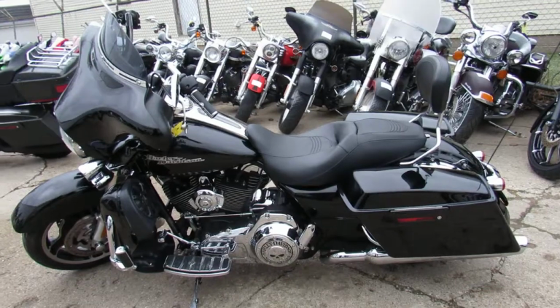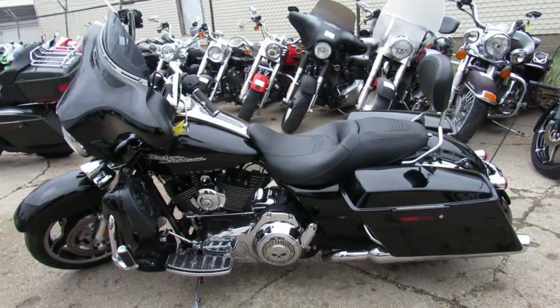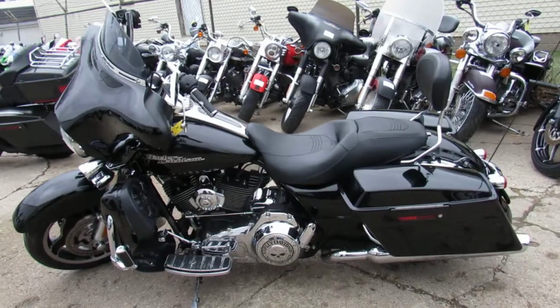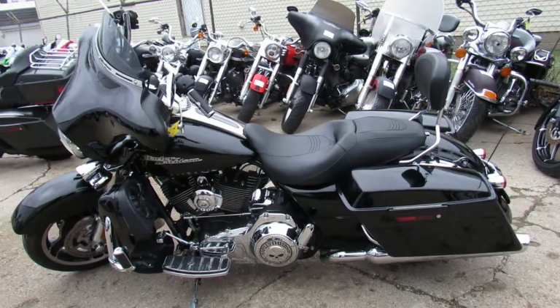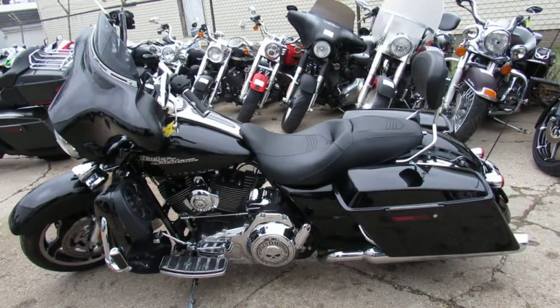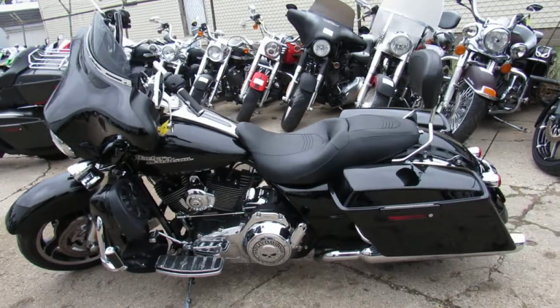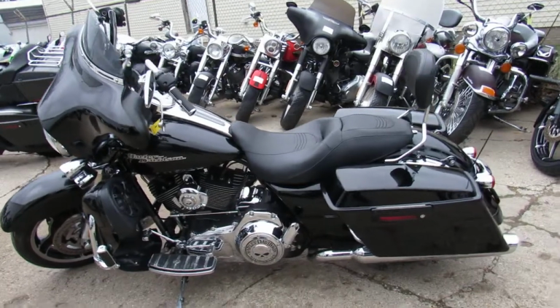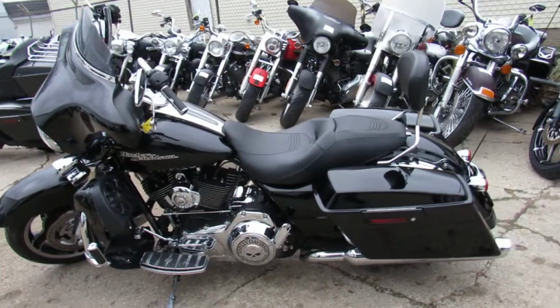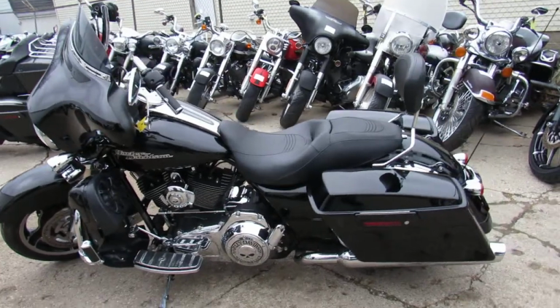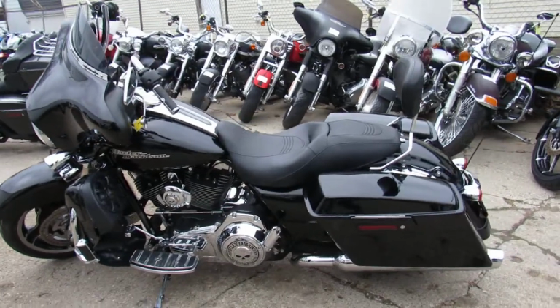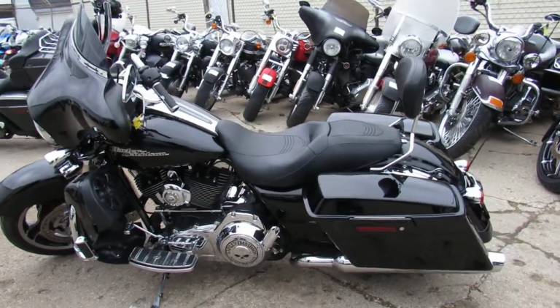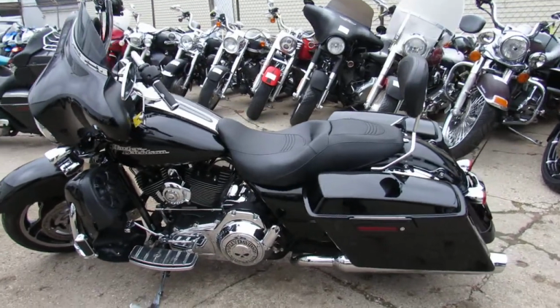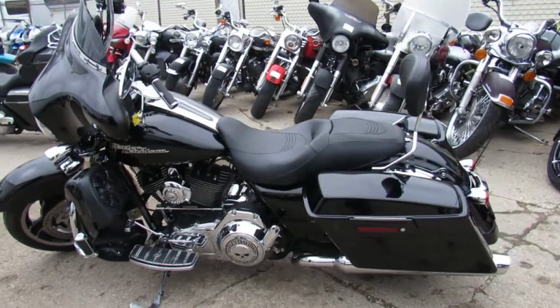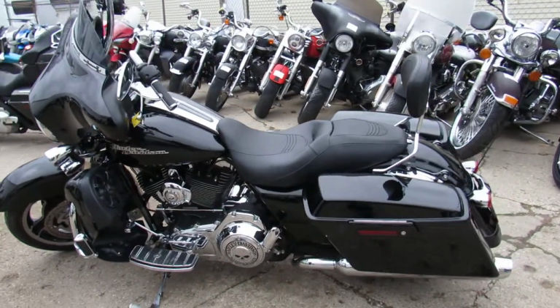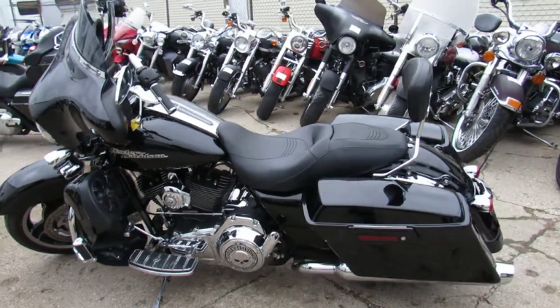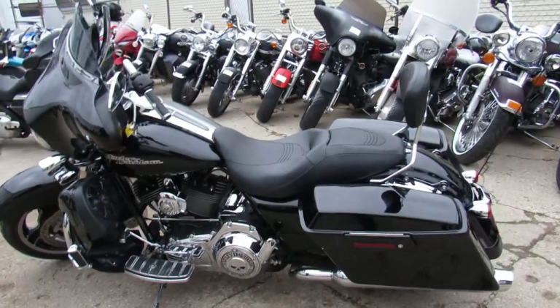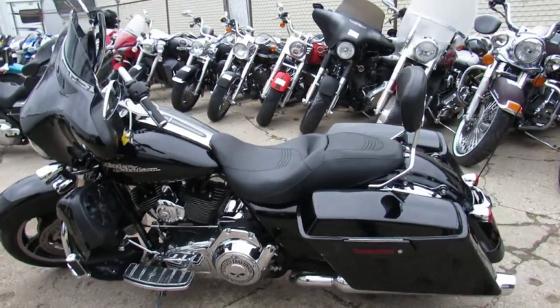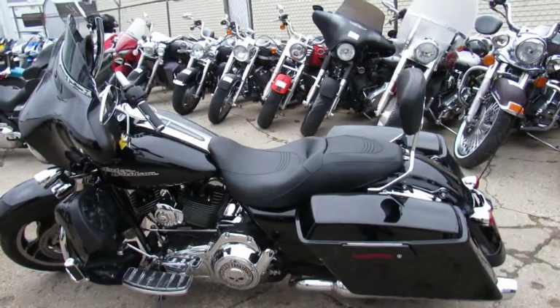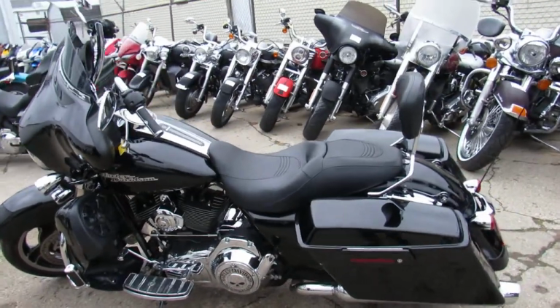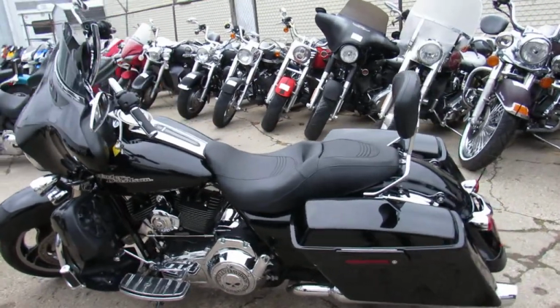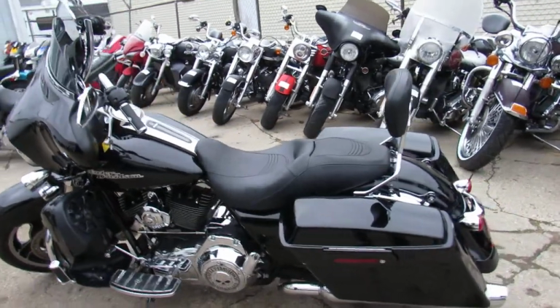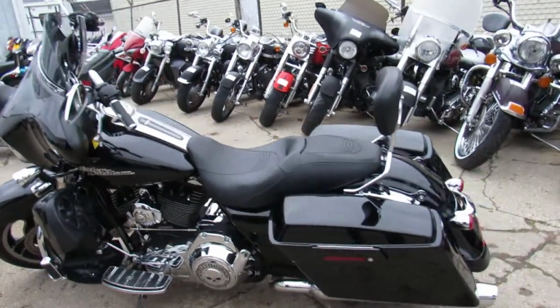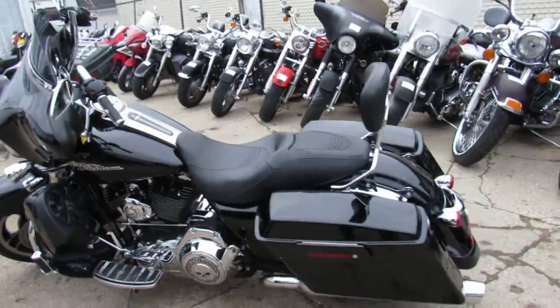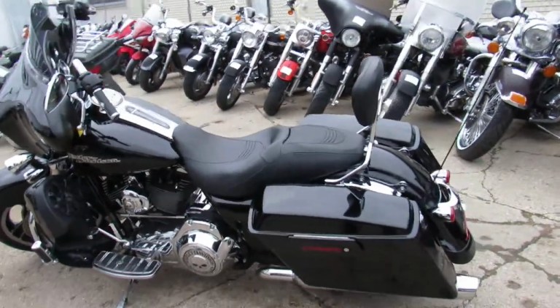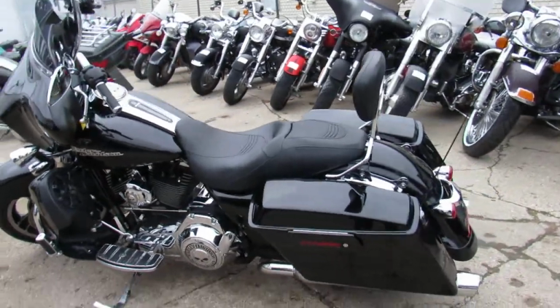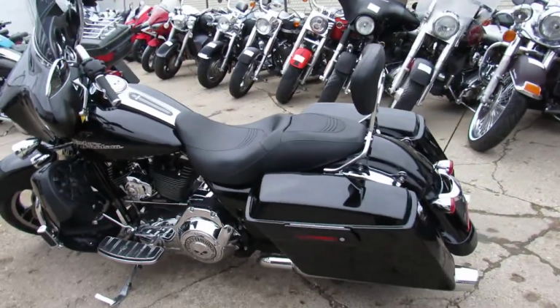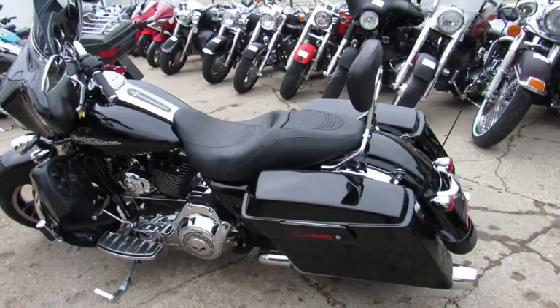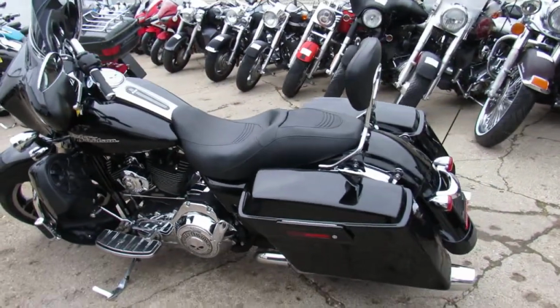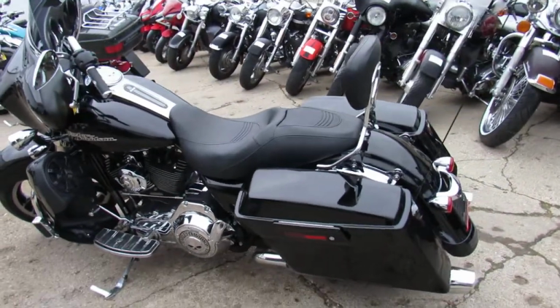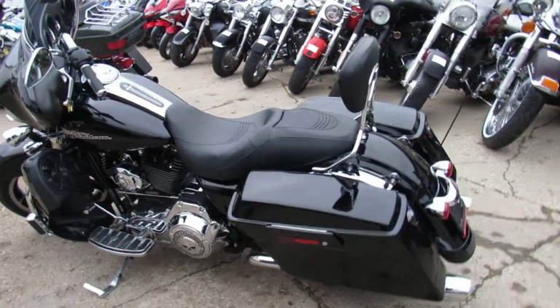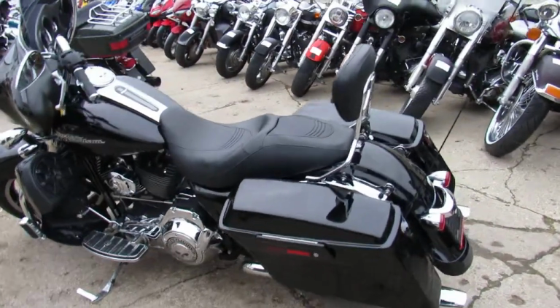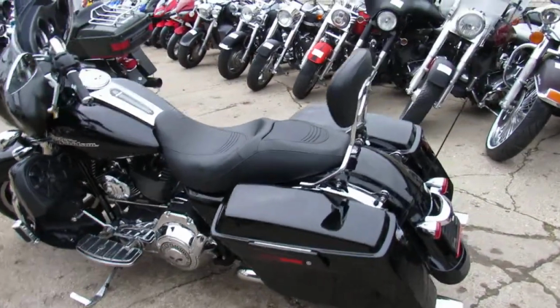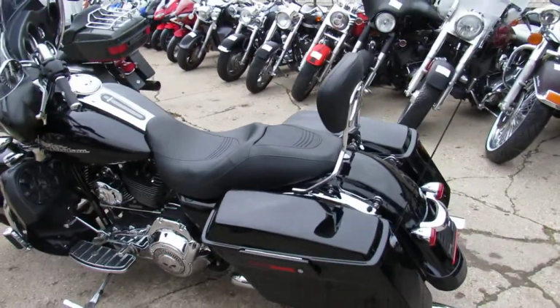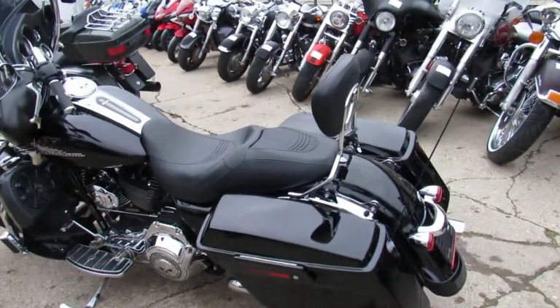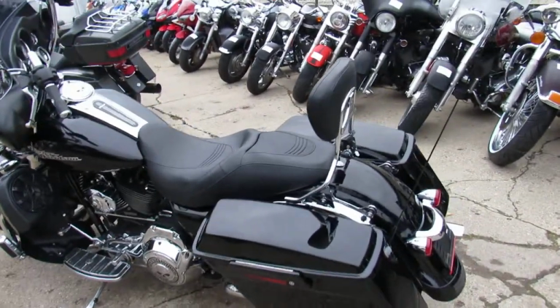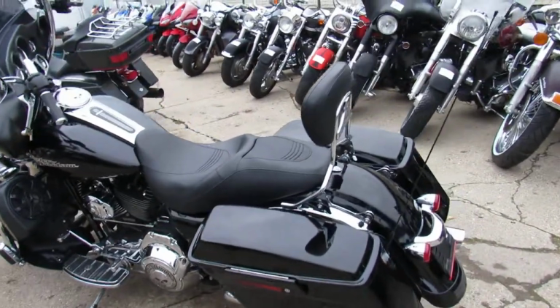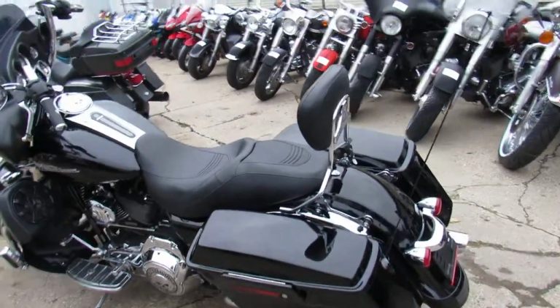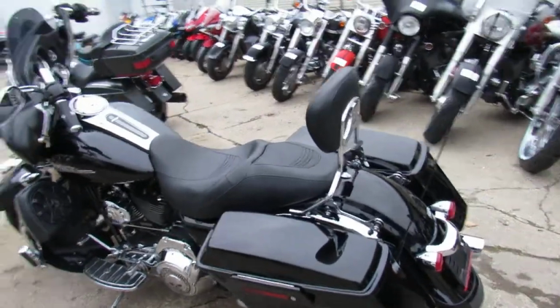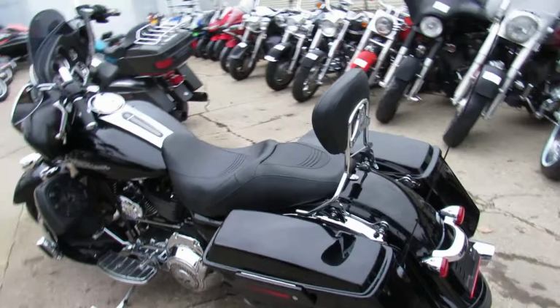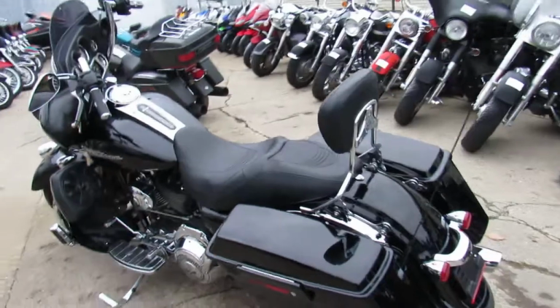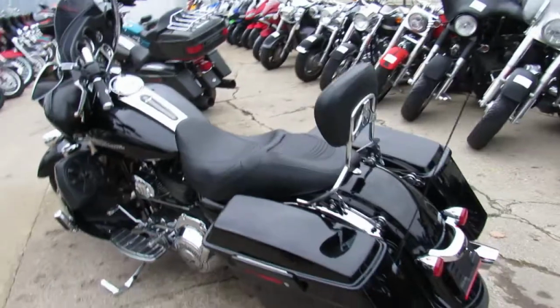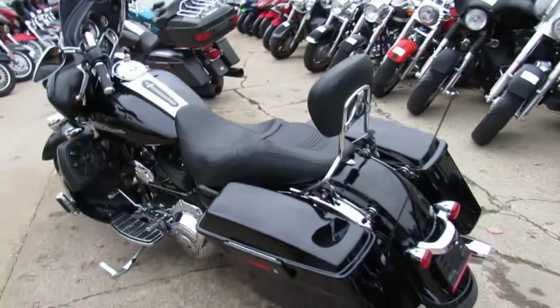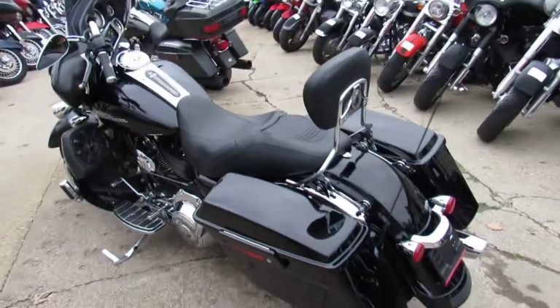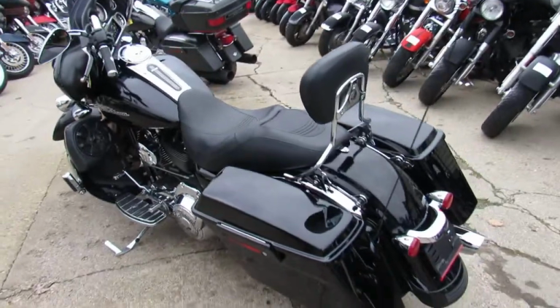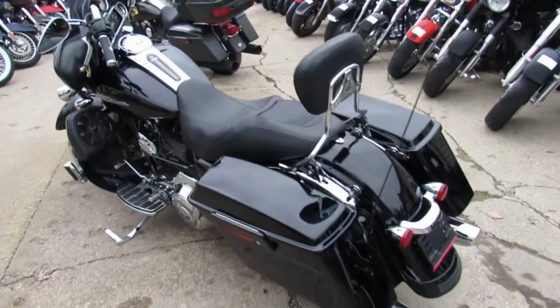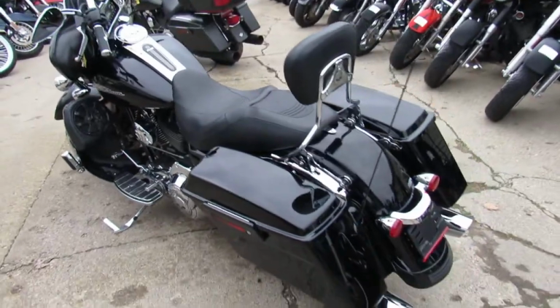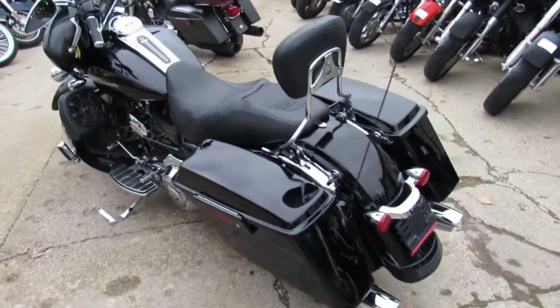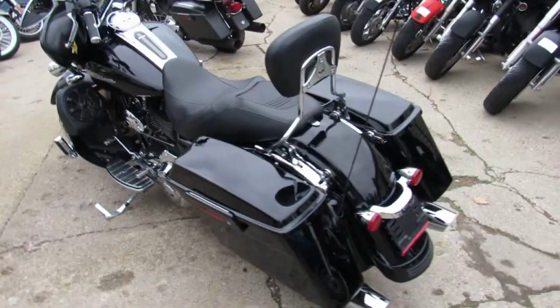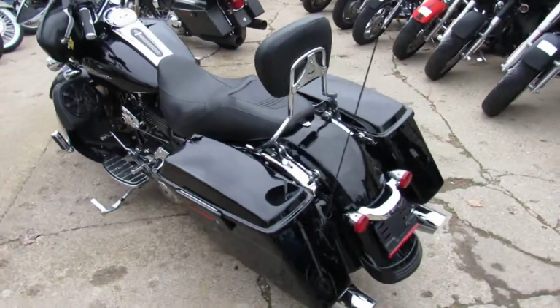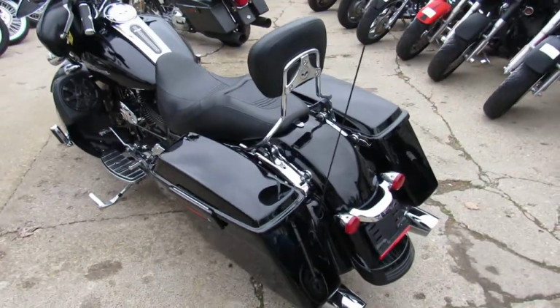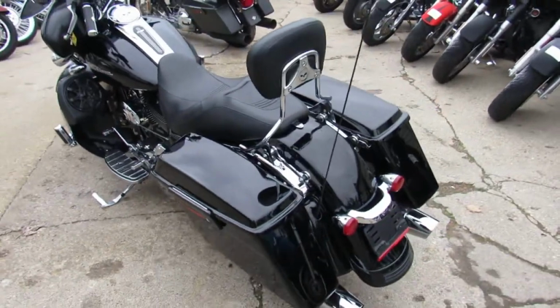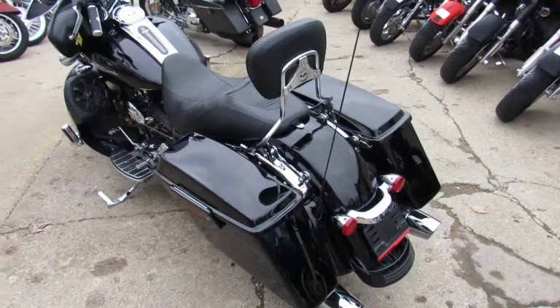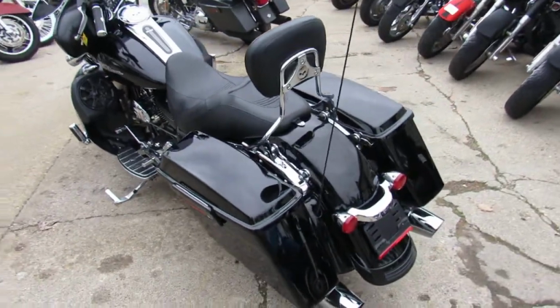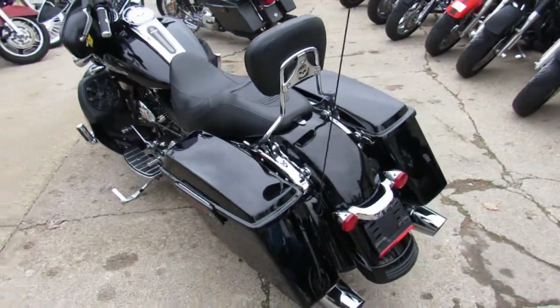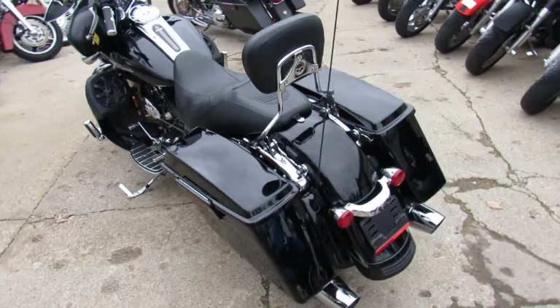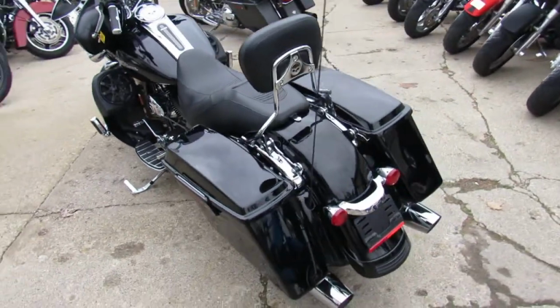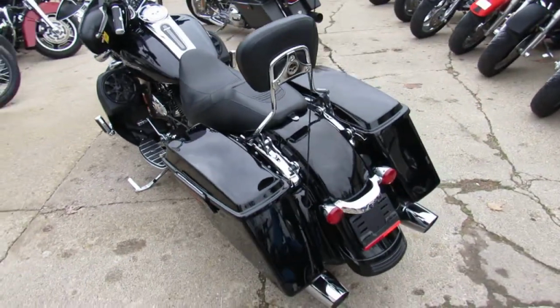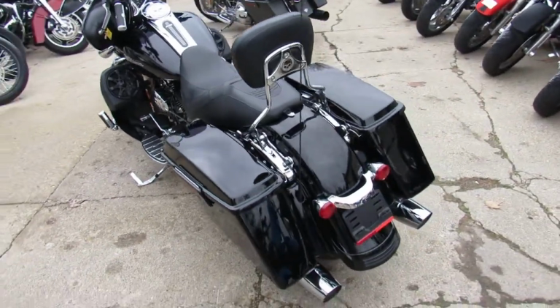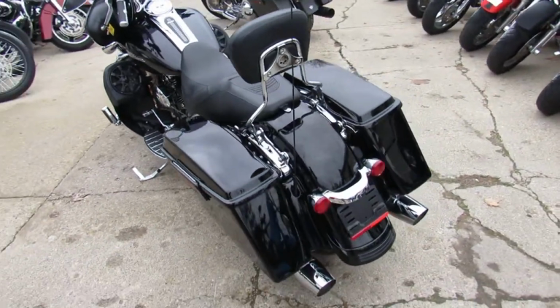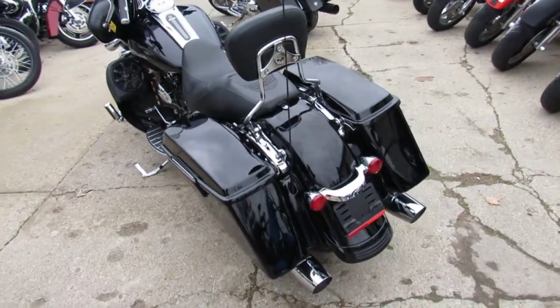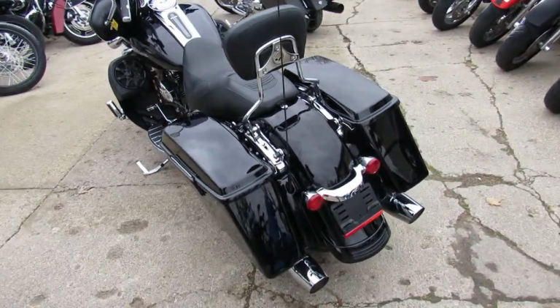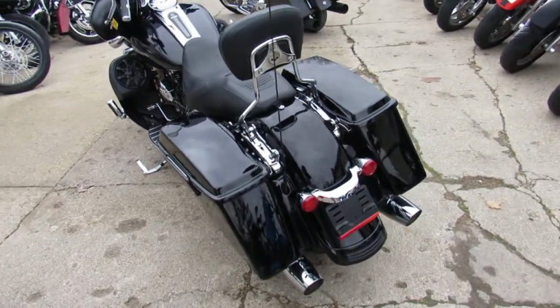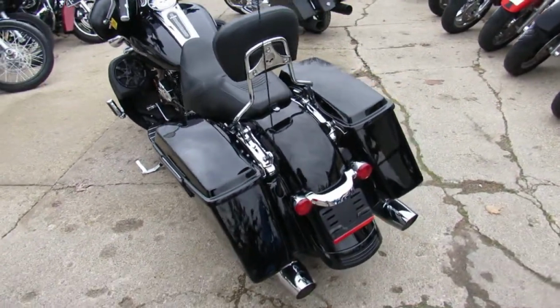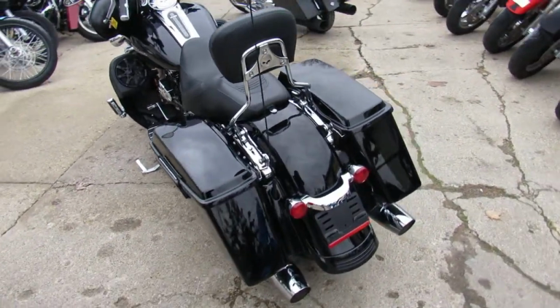Hey guys, it's ApprovalPowerSports.com here doing some videos on the used Street Glides. Over 75 used Street Glides to choose from.